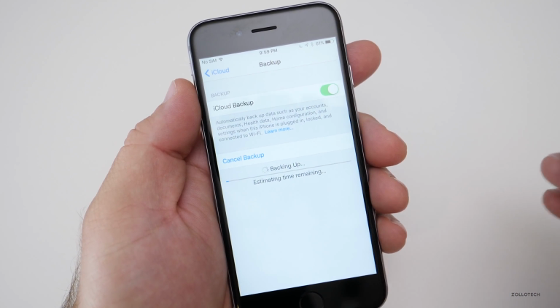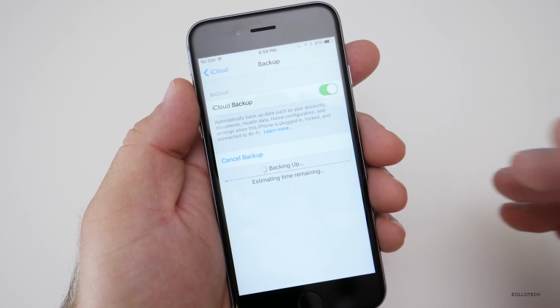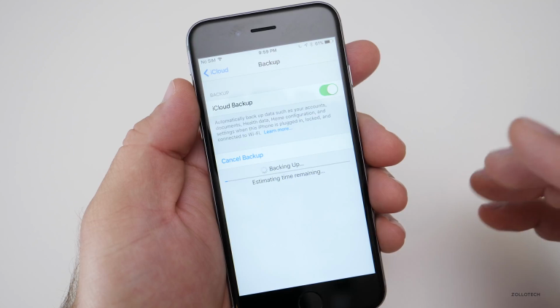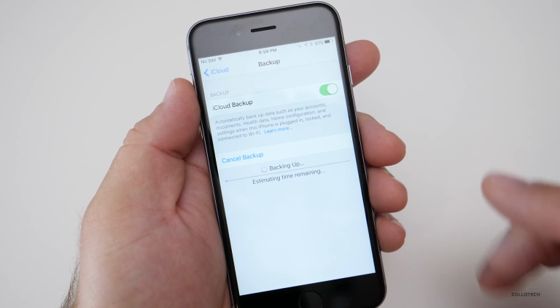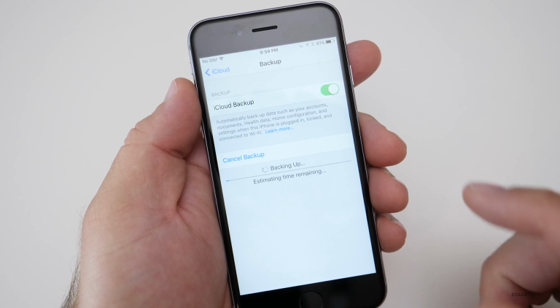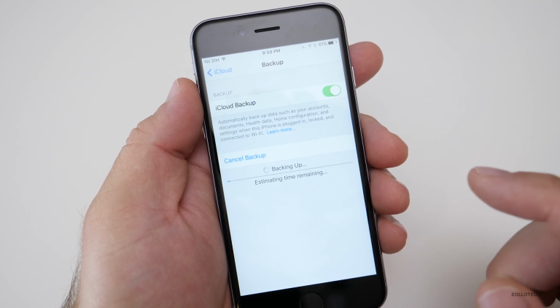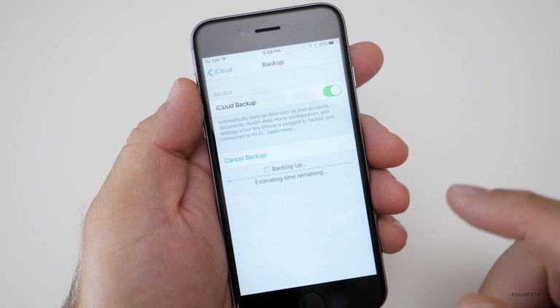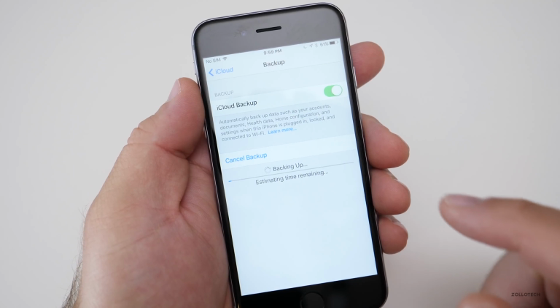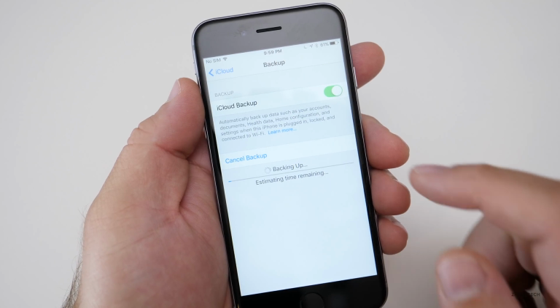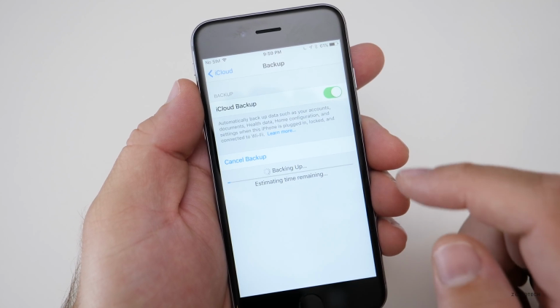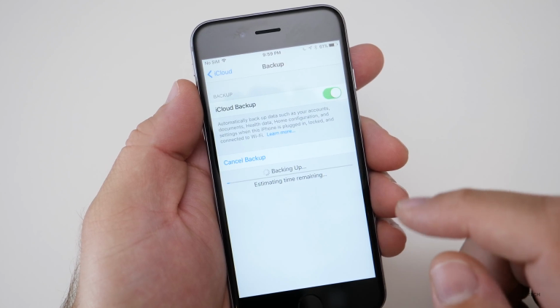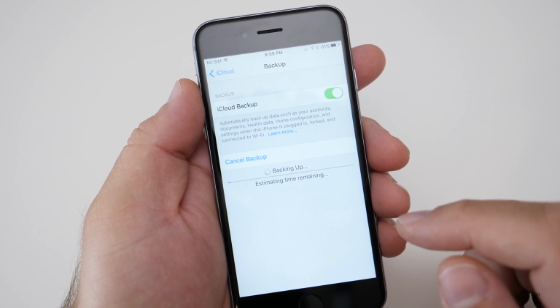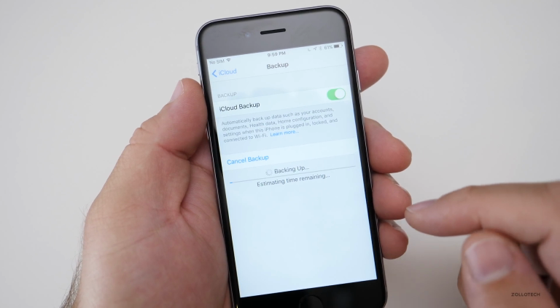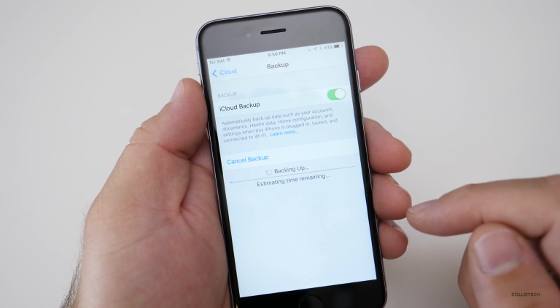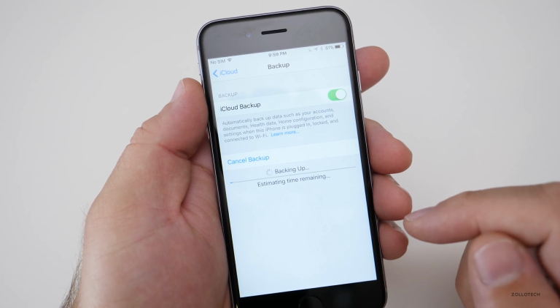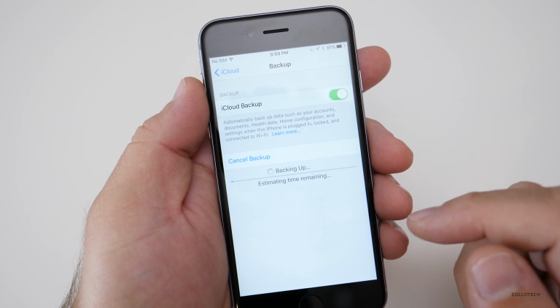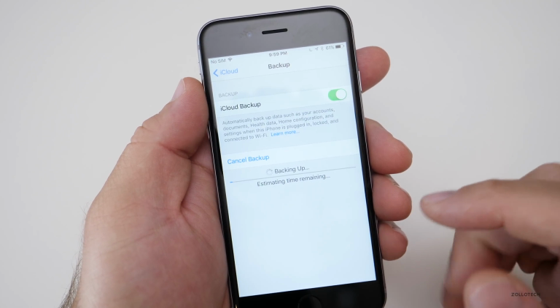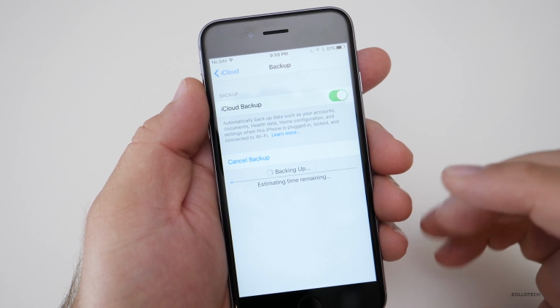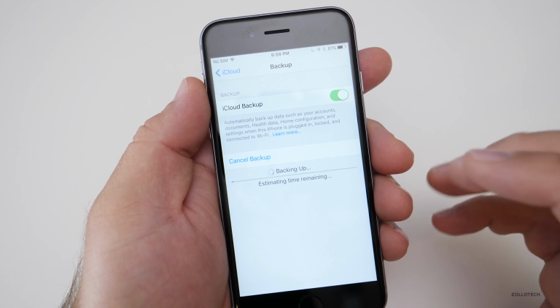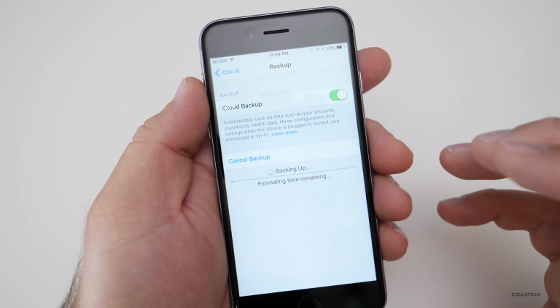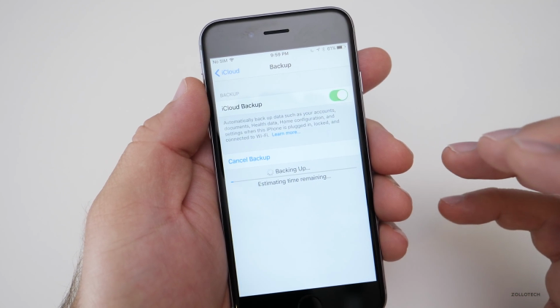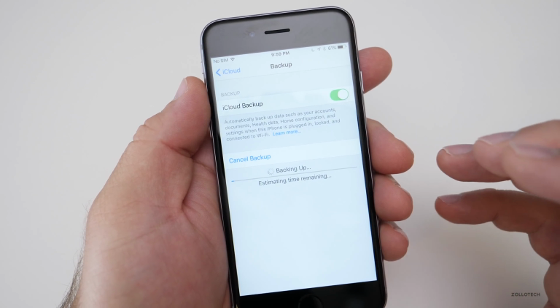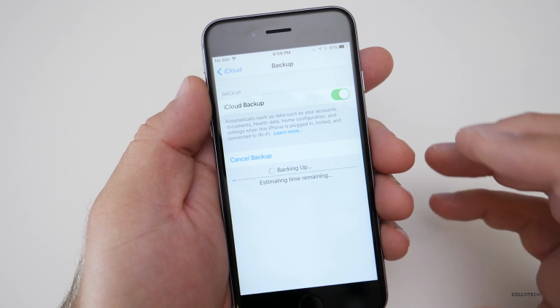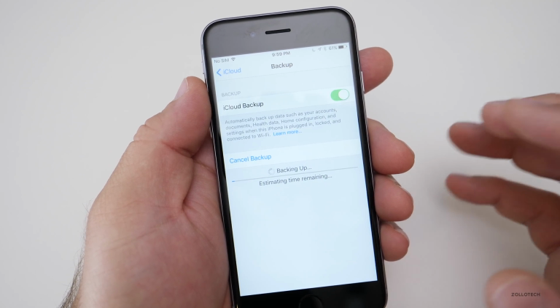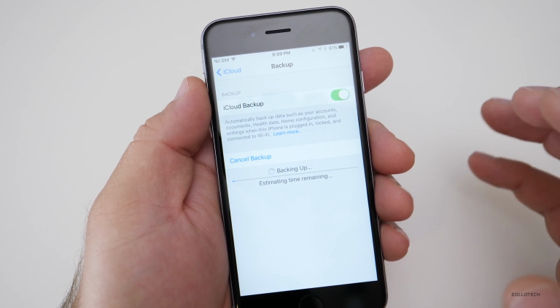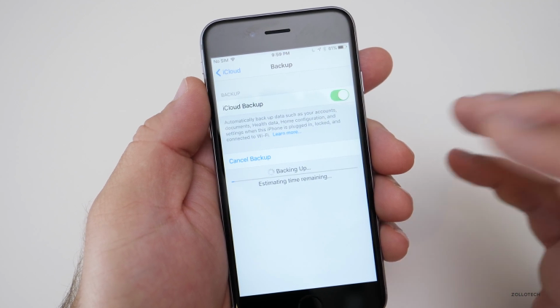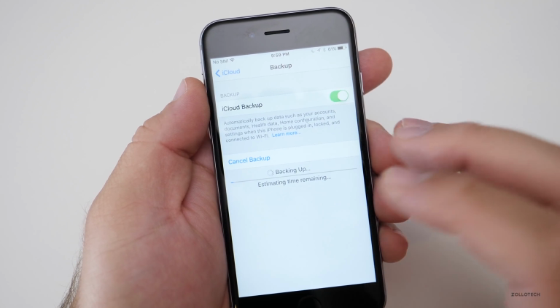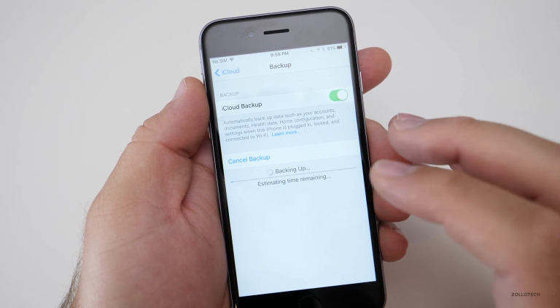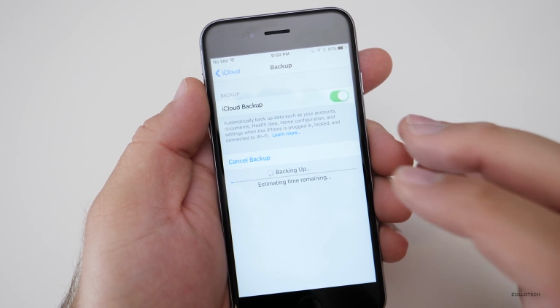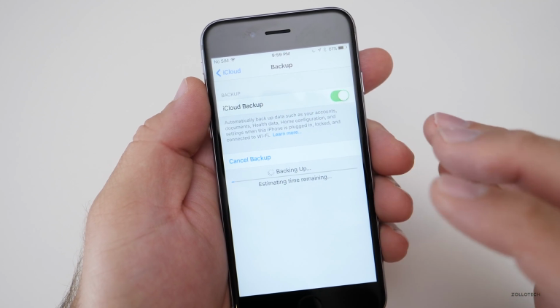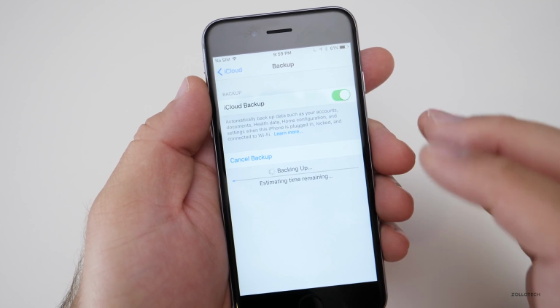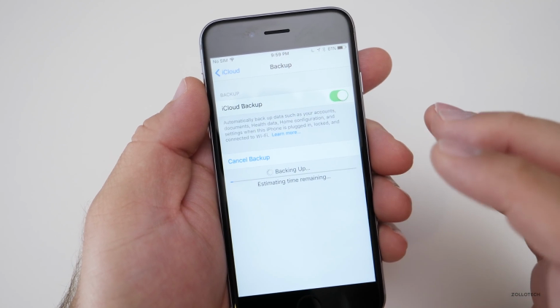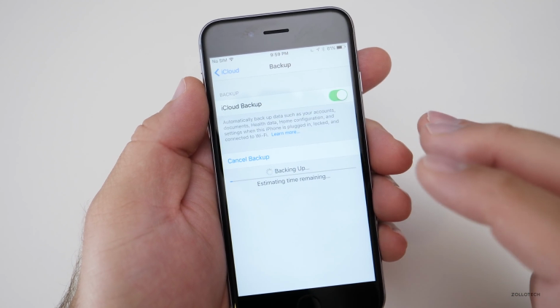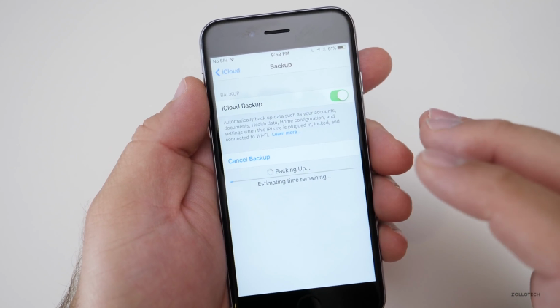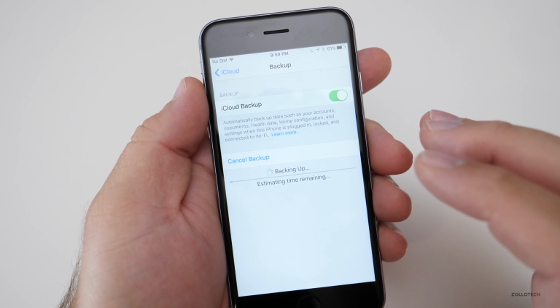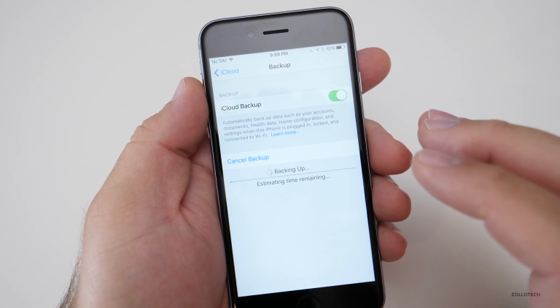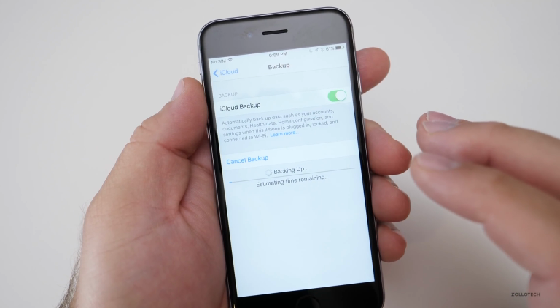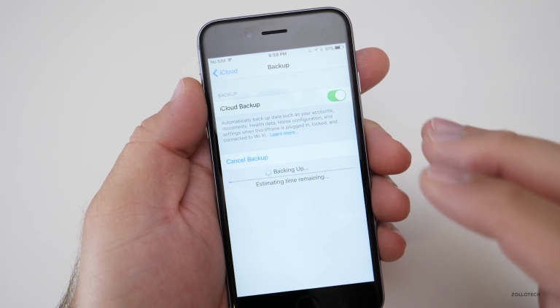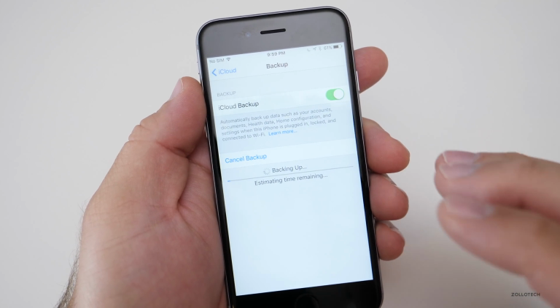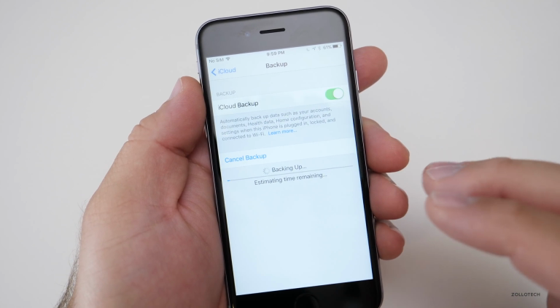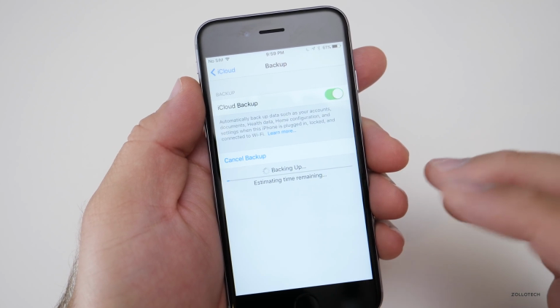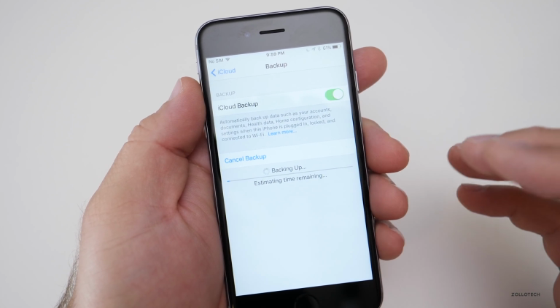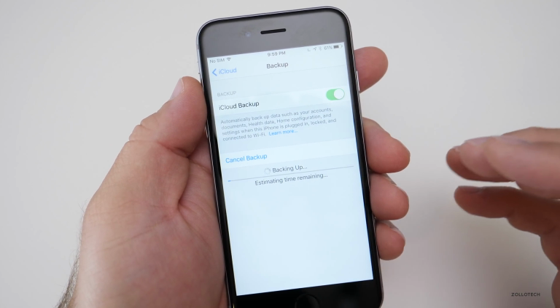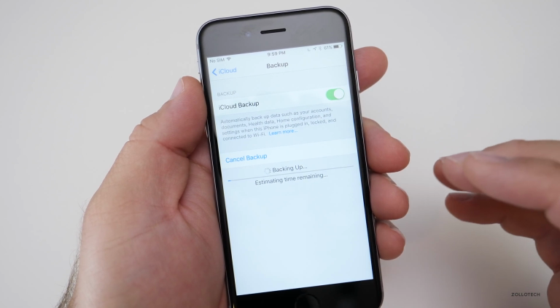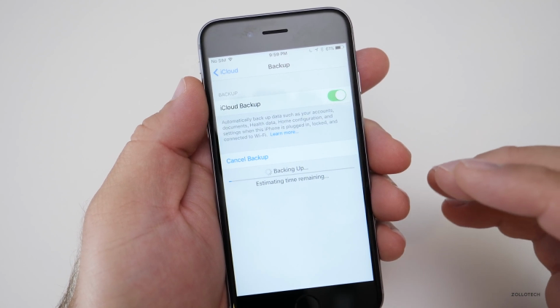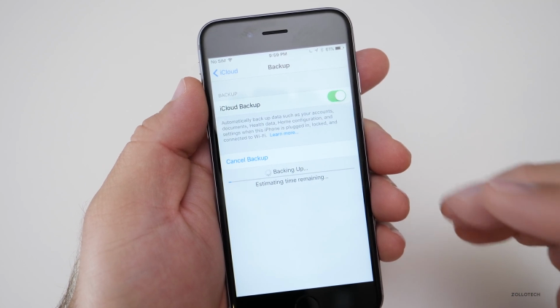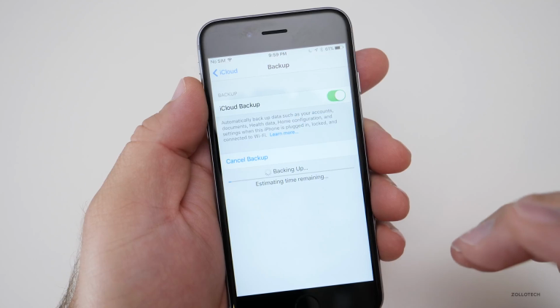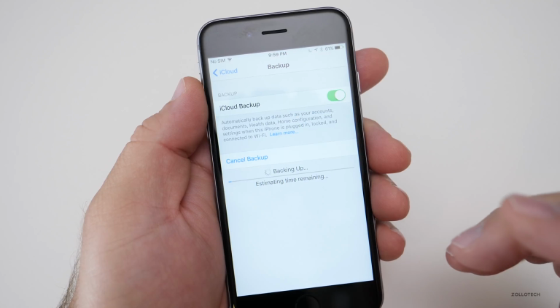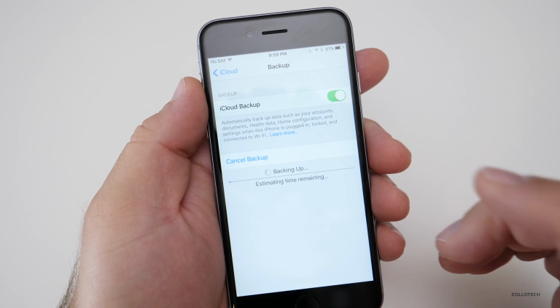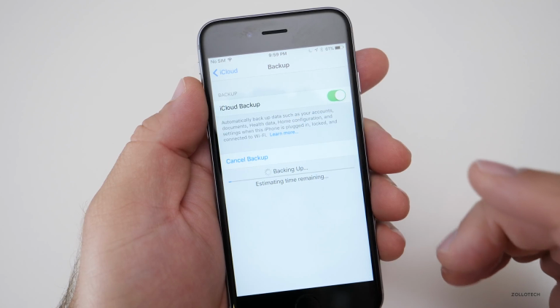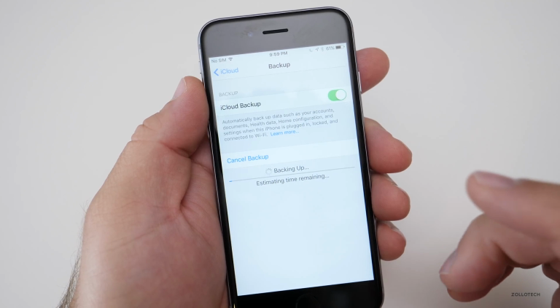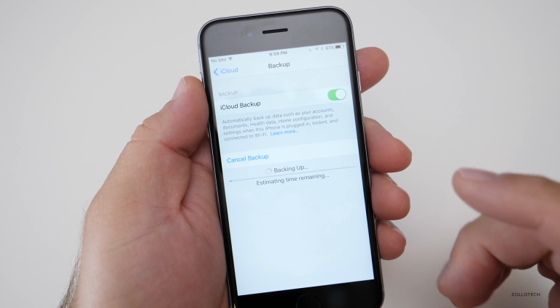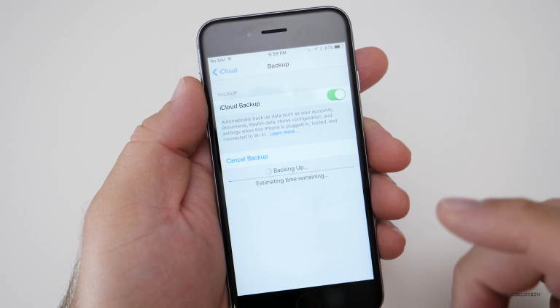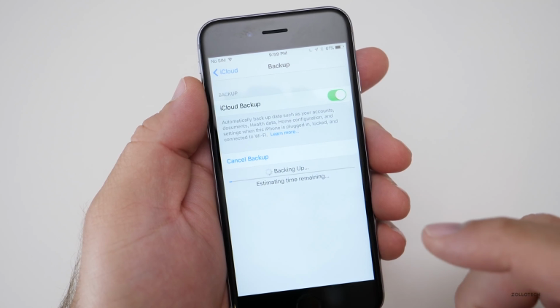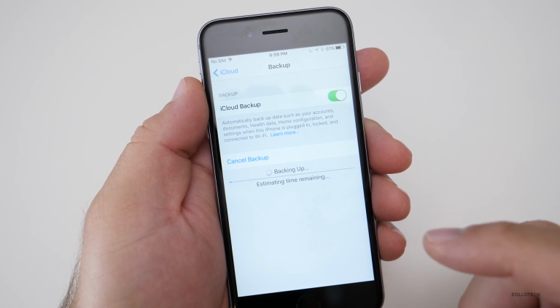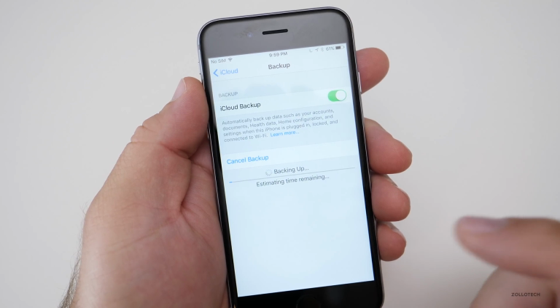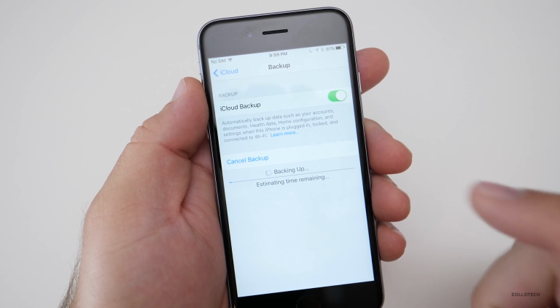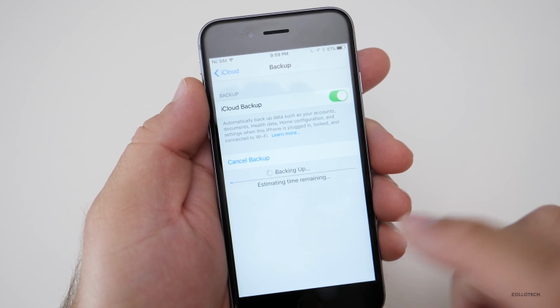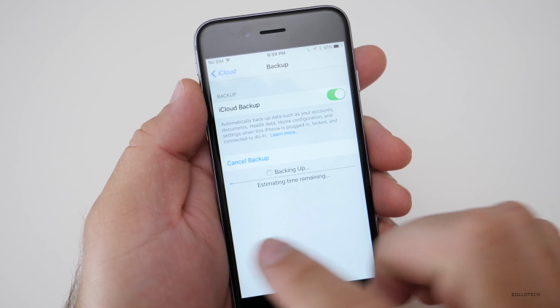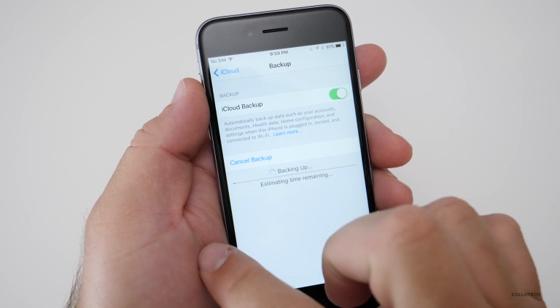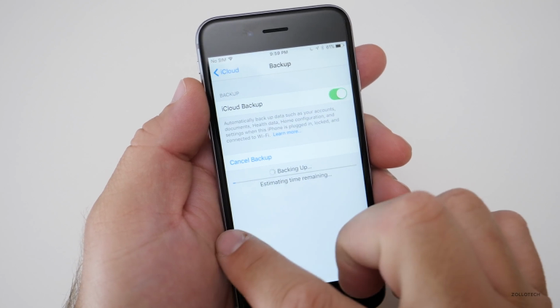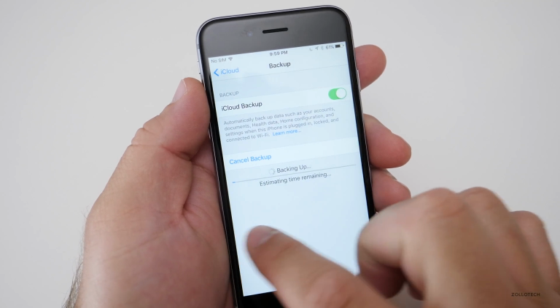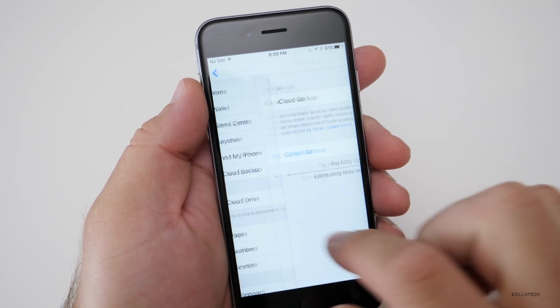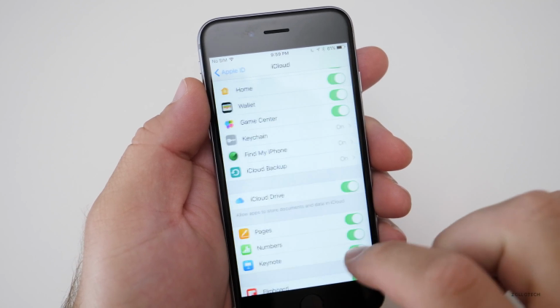I highly recommend having a backup in place just in case something fails. It doesn't often fail, but sometimes it will.